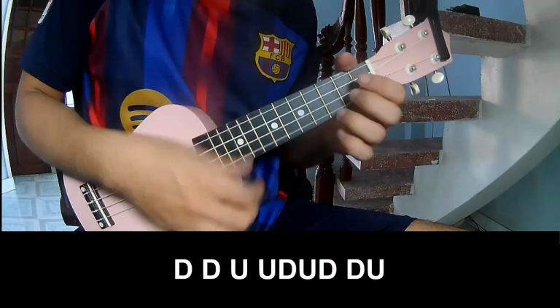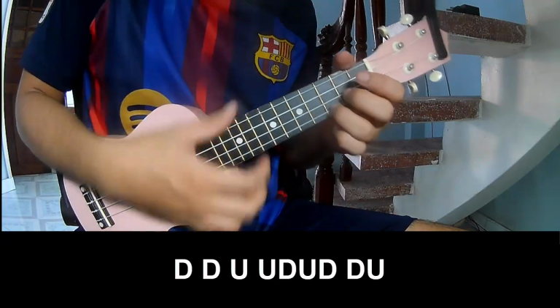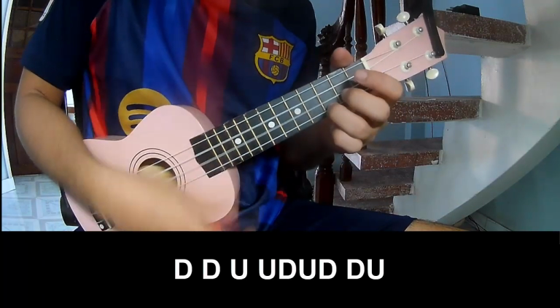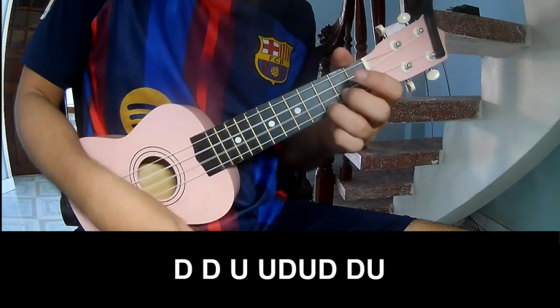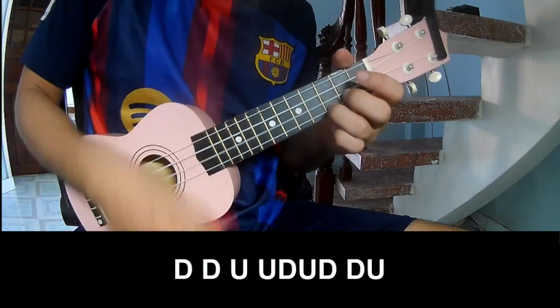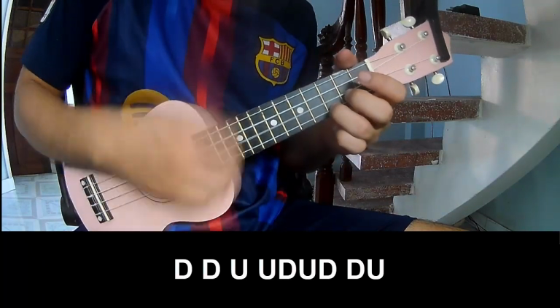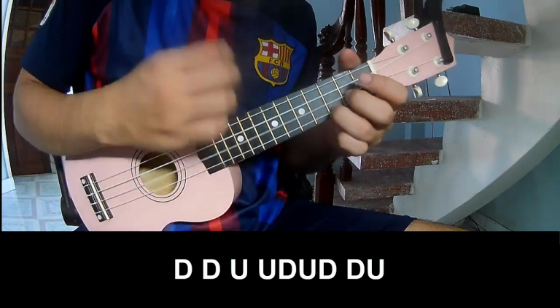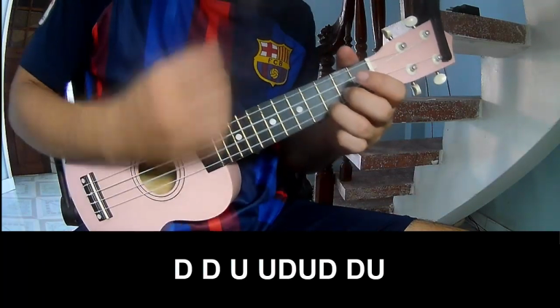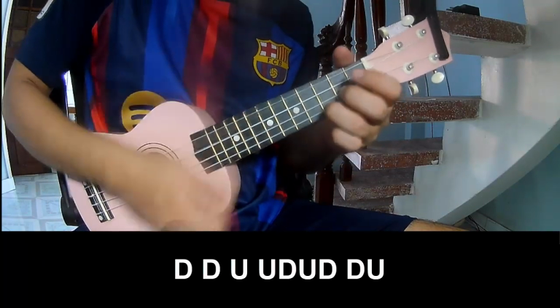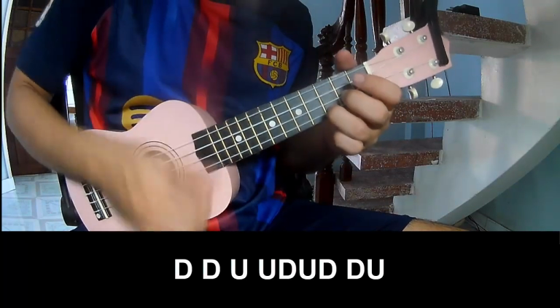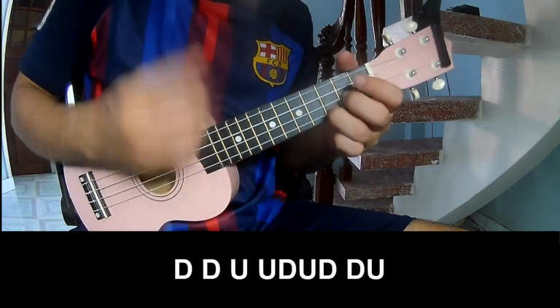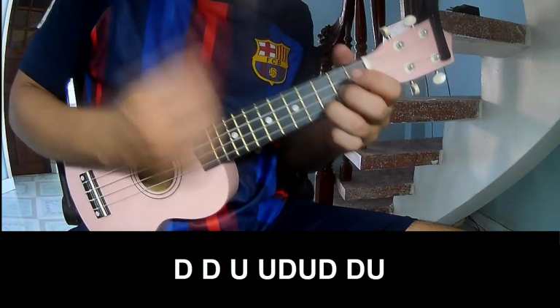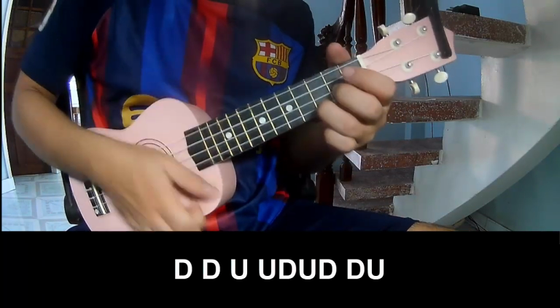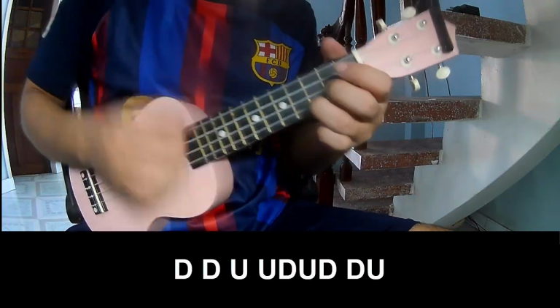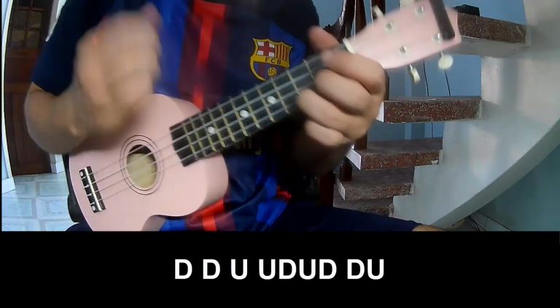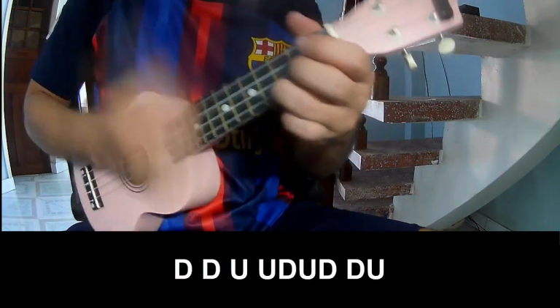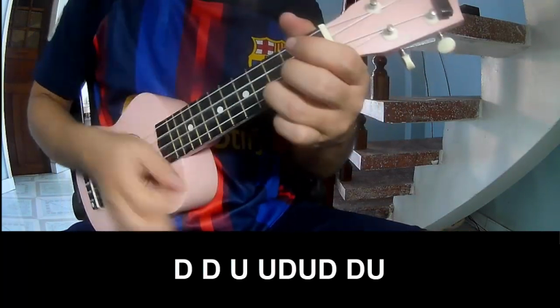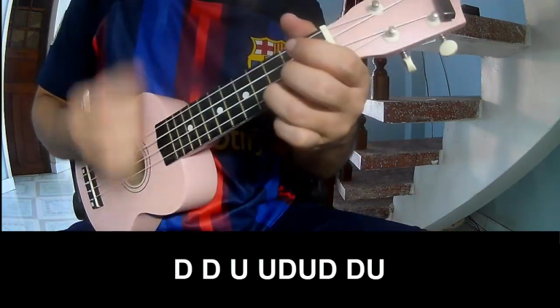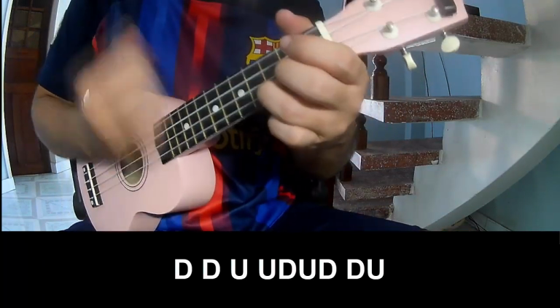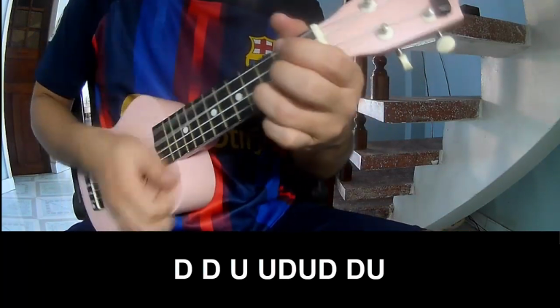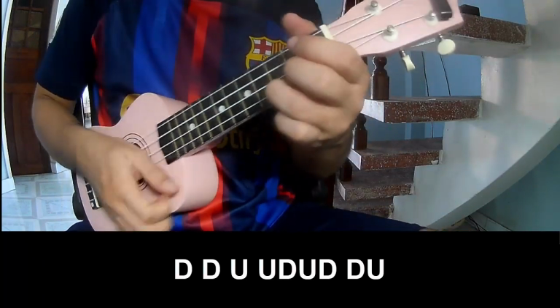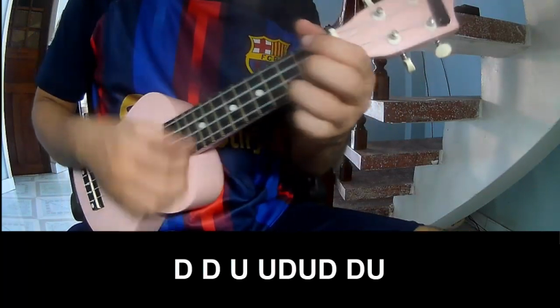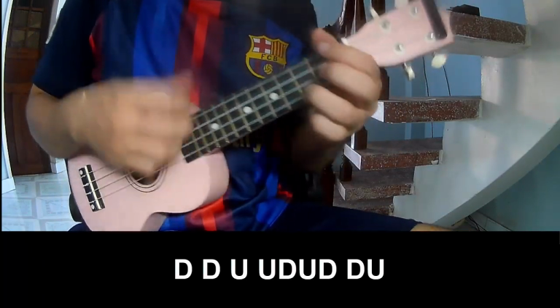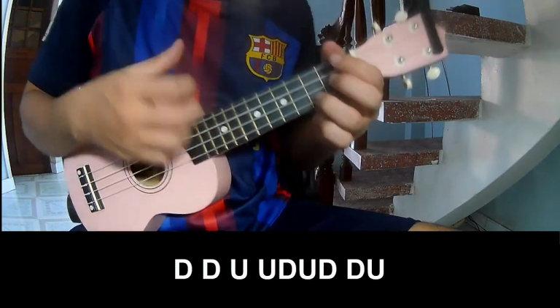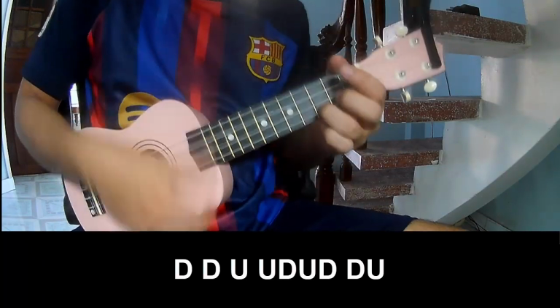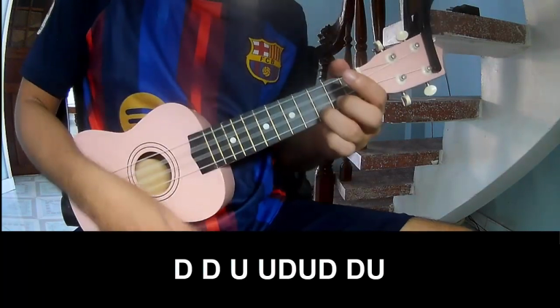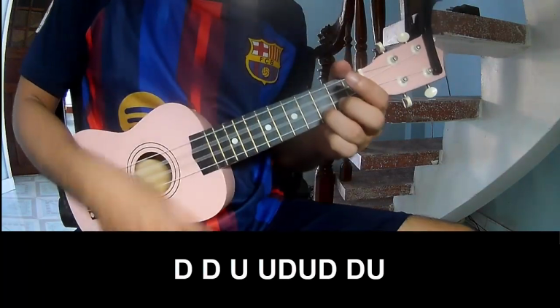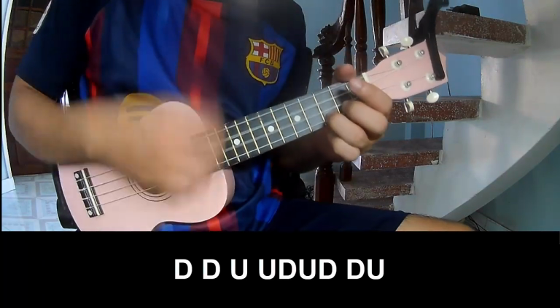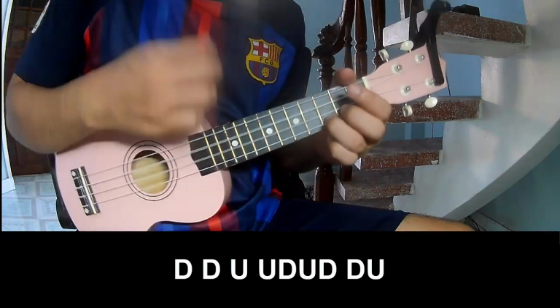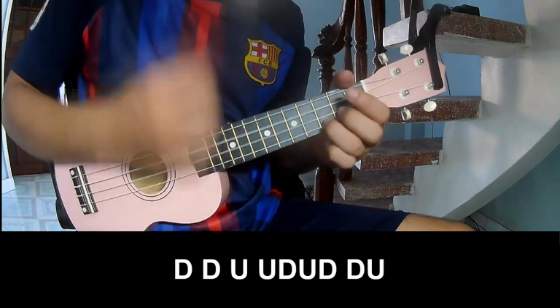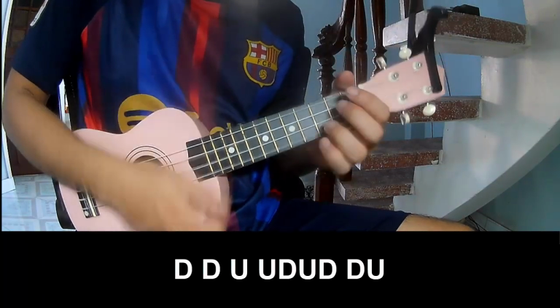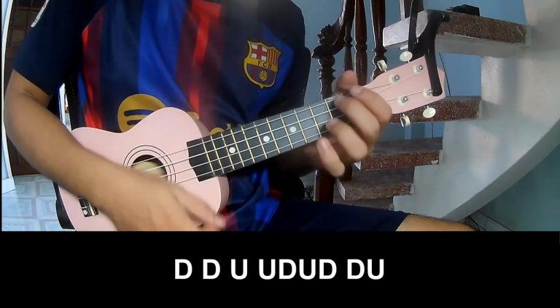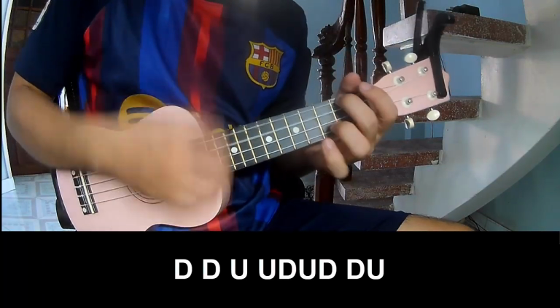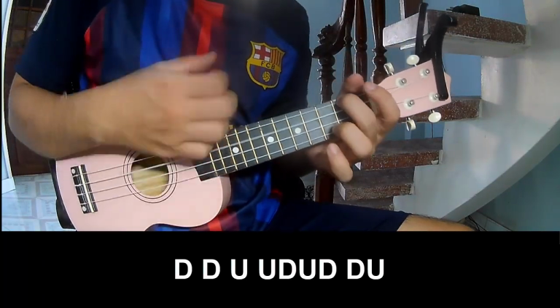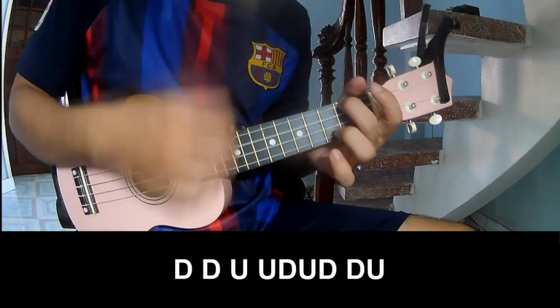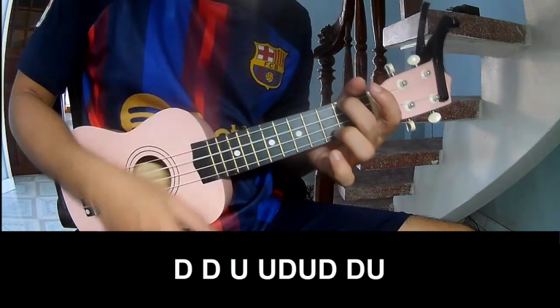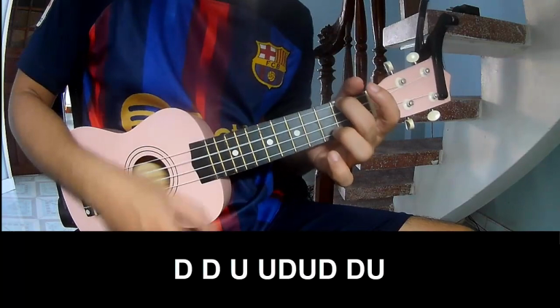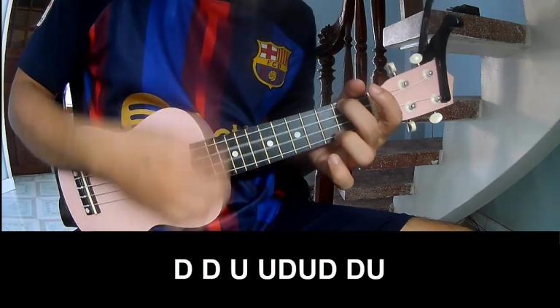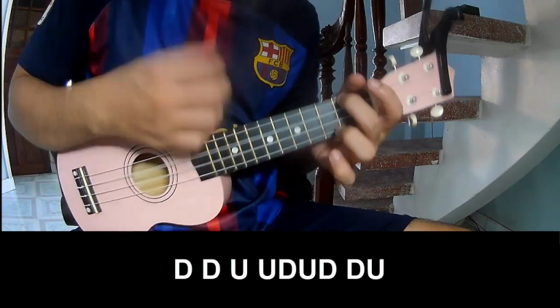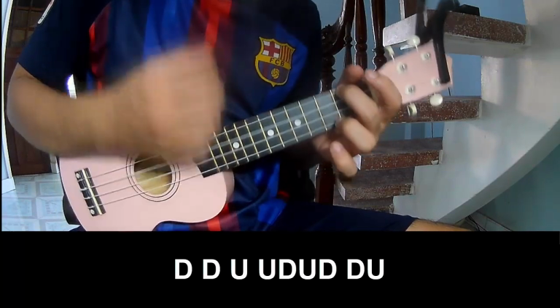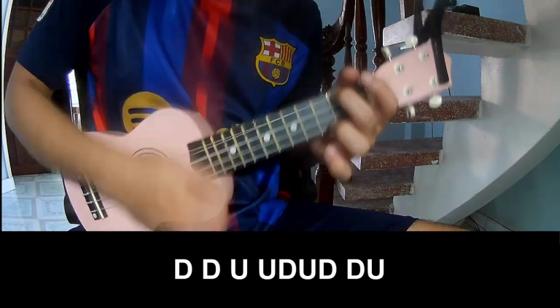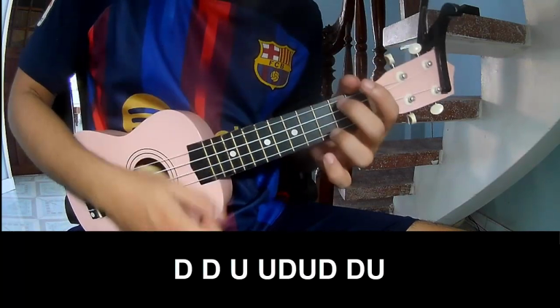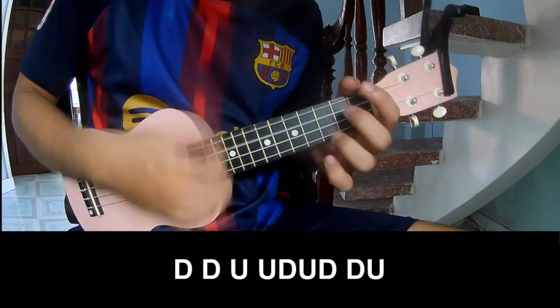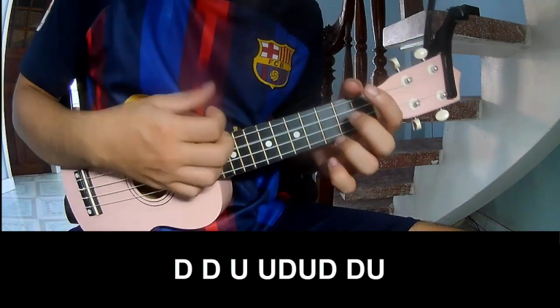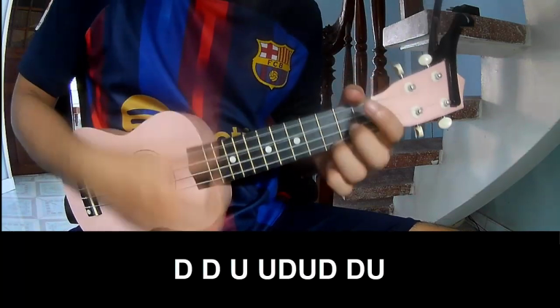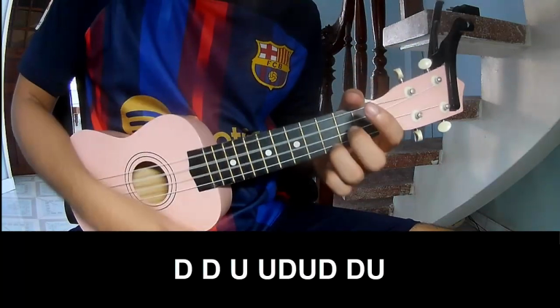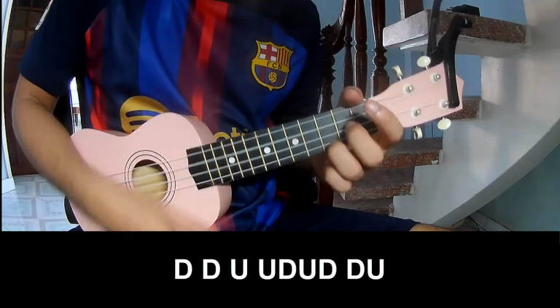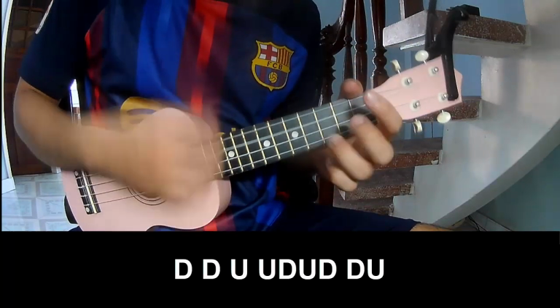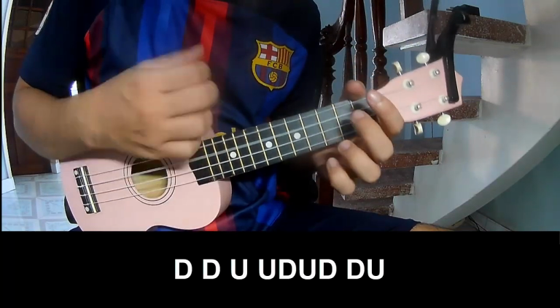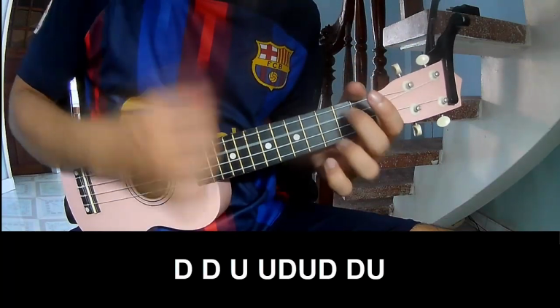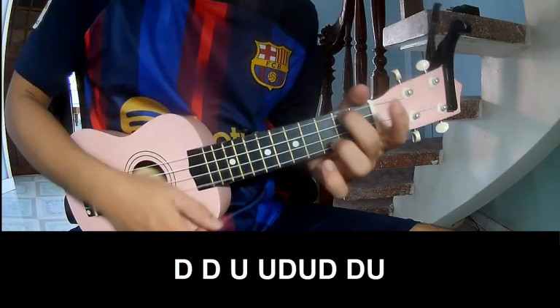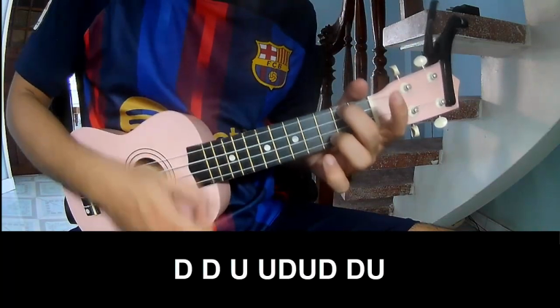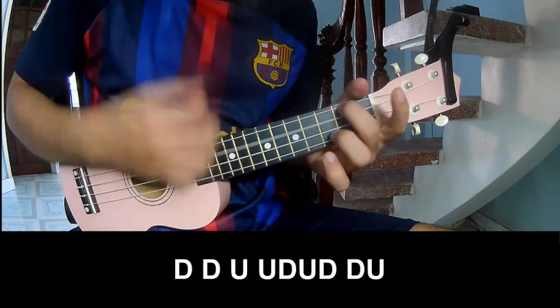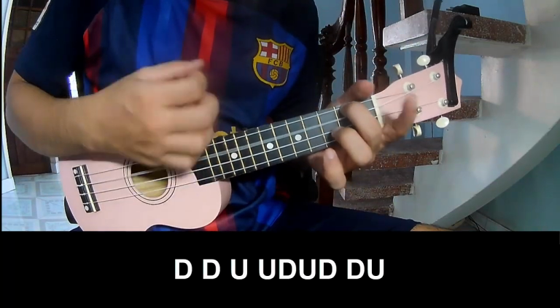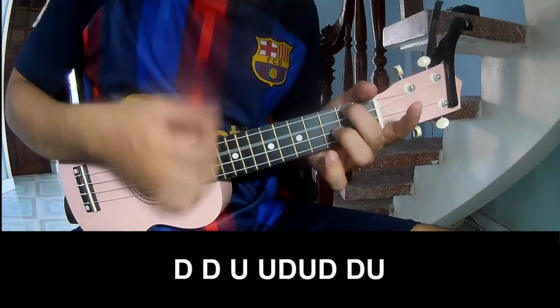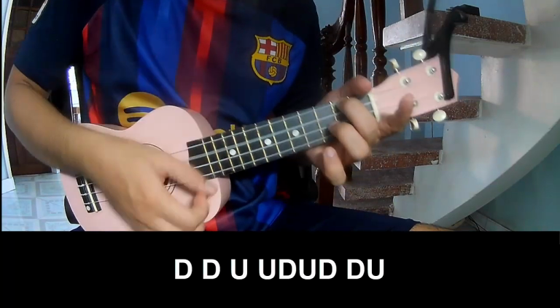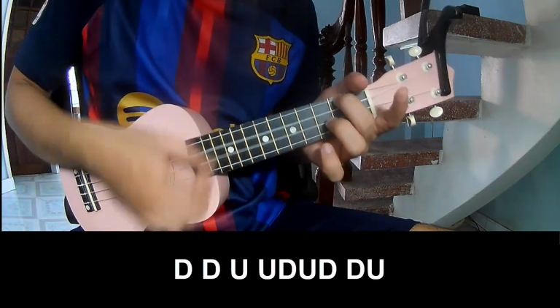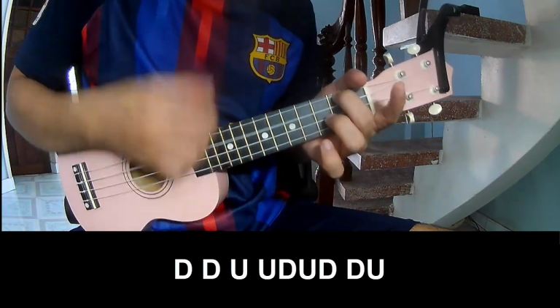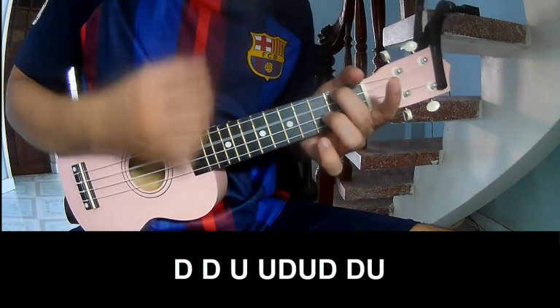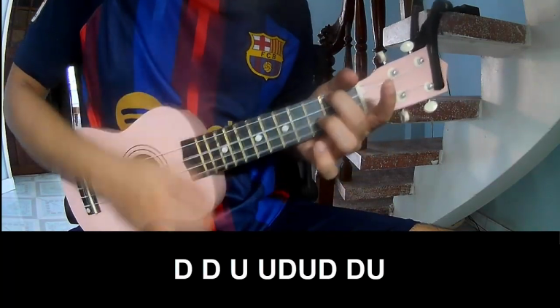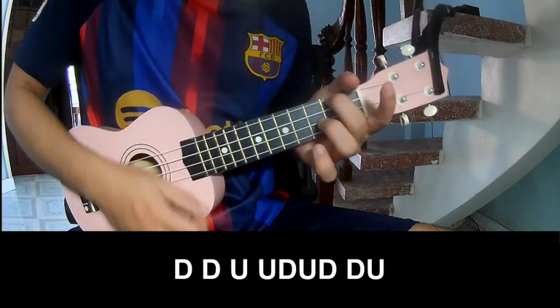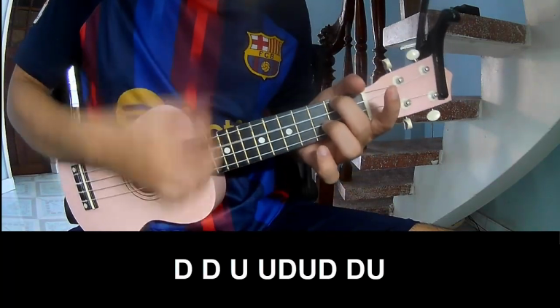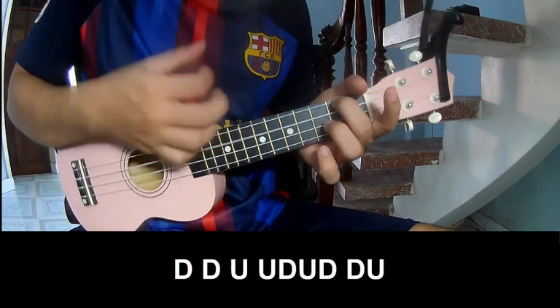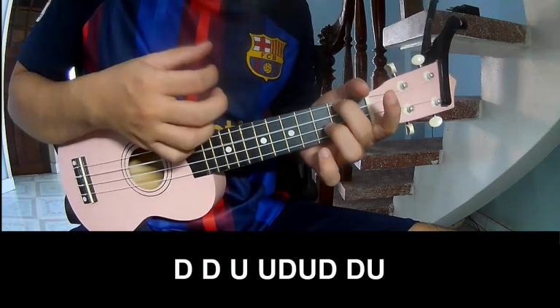Down, up, tap. Down, up, tap, up, up, tap, up, down, up, tap, up, up, tap, up.